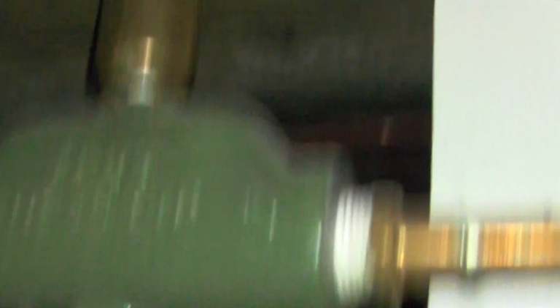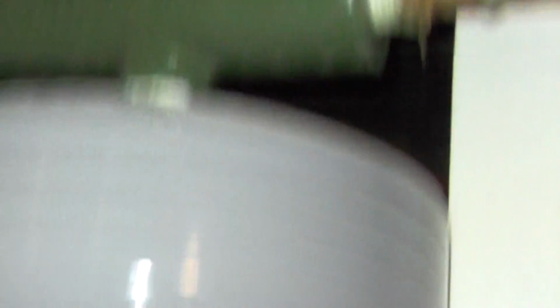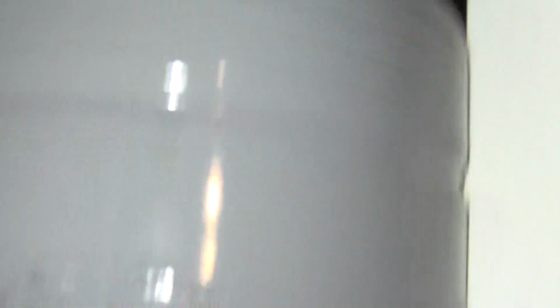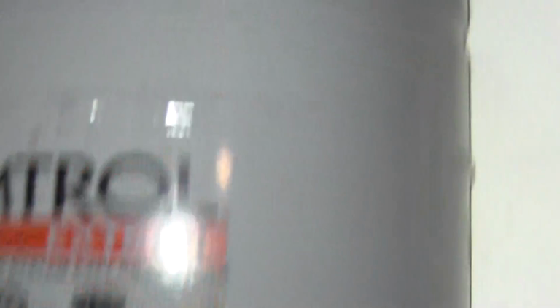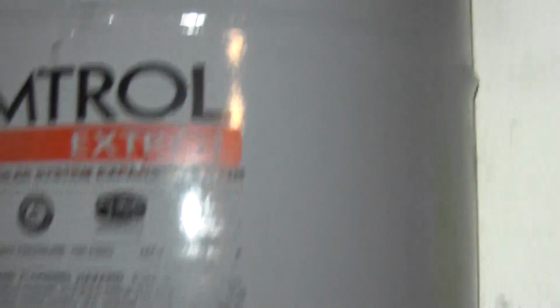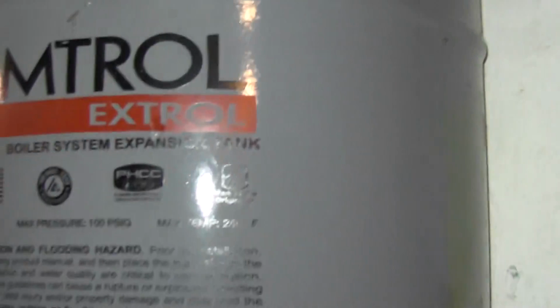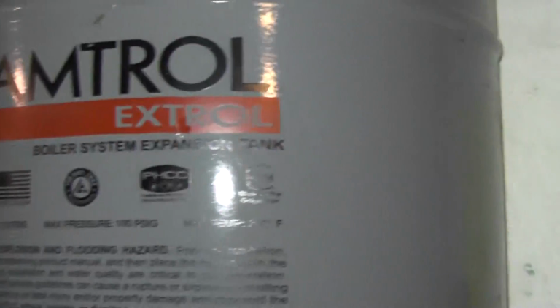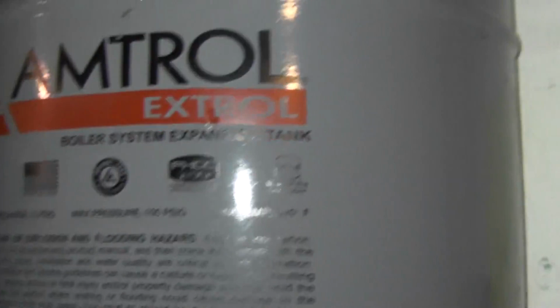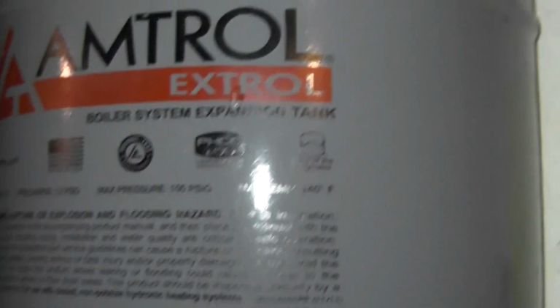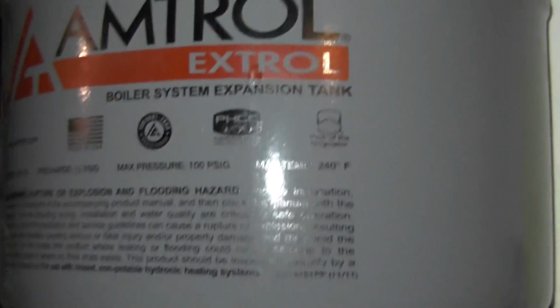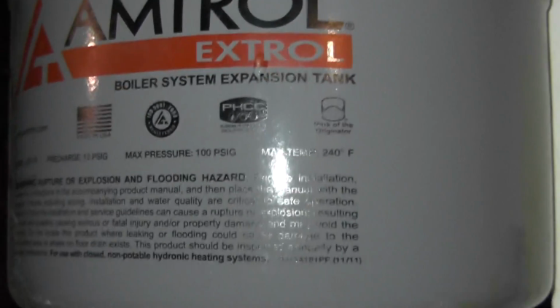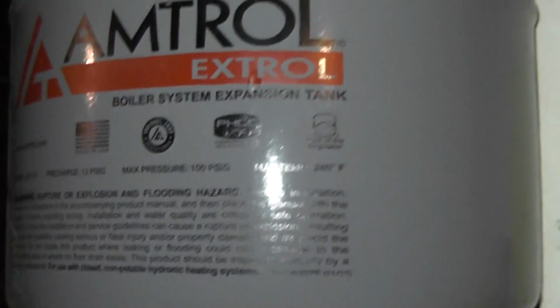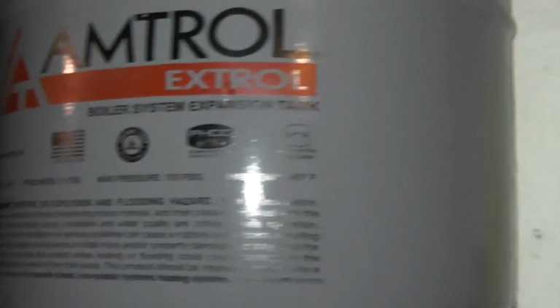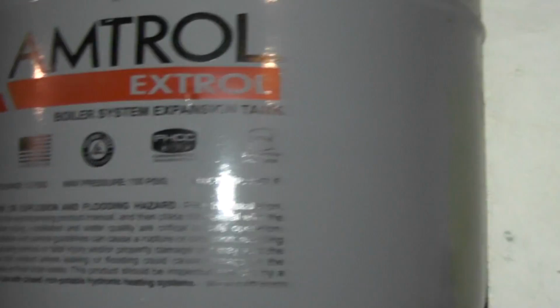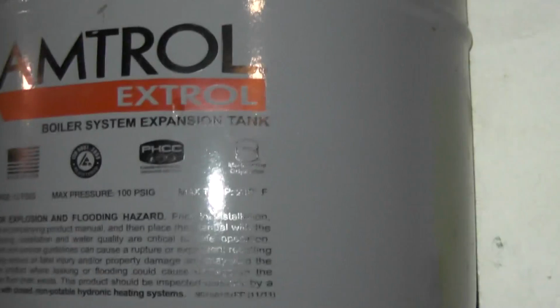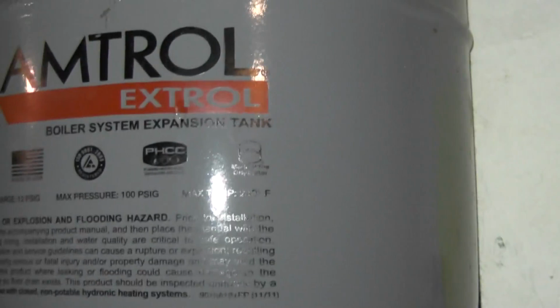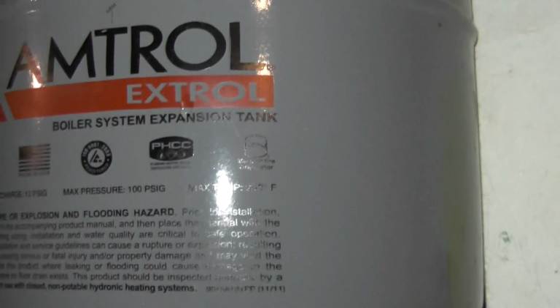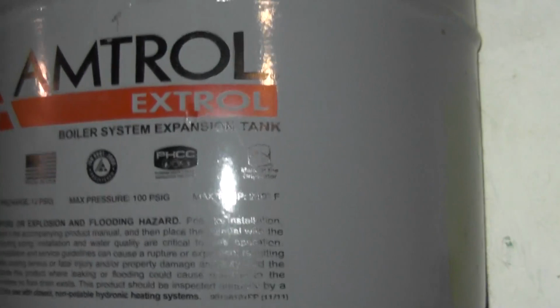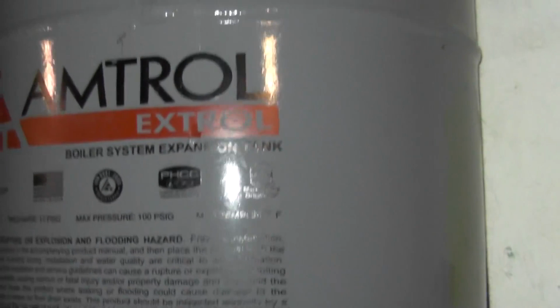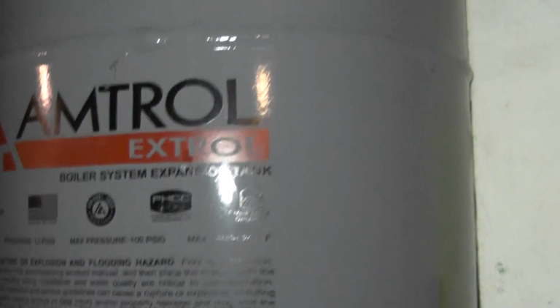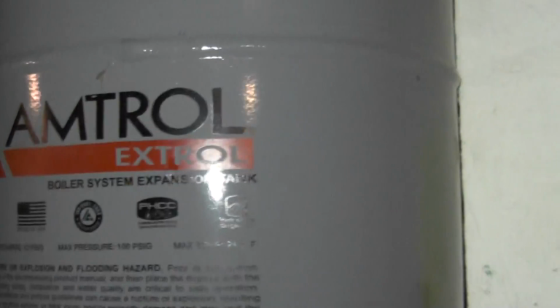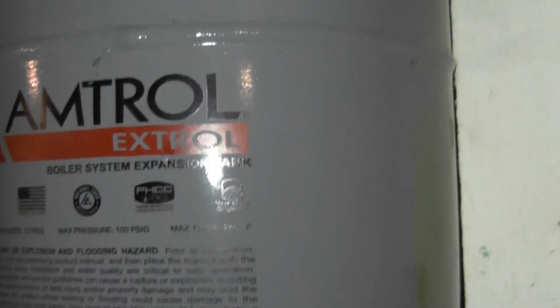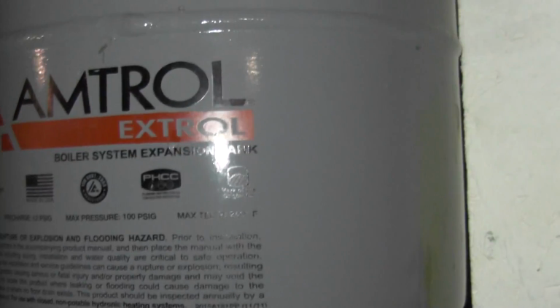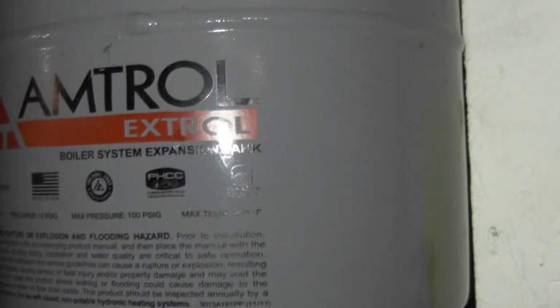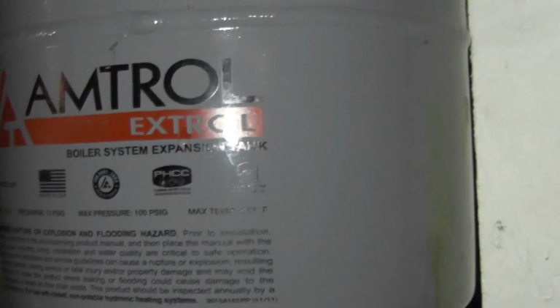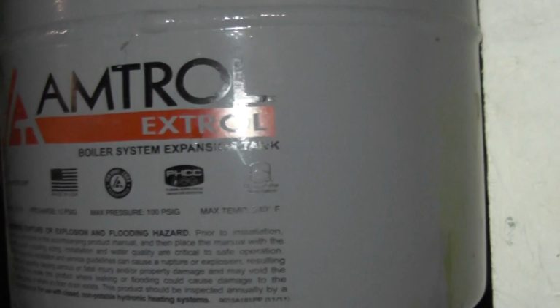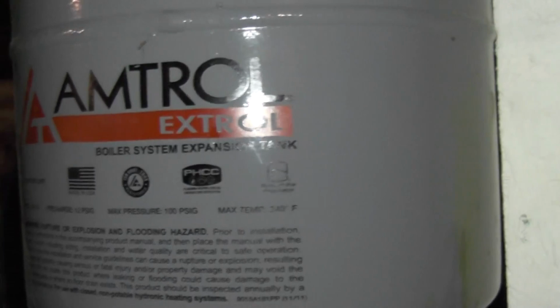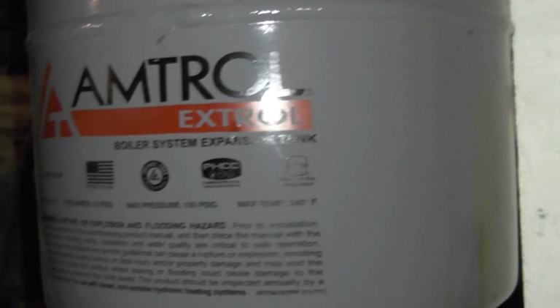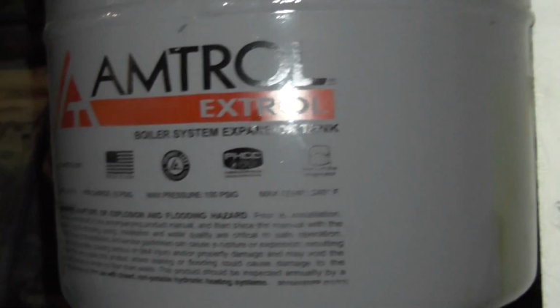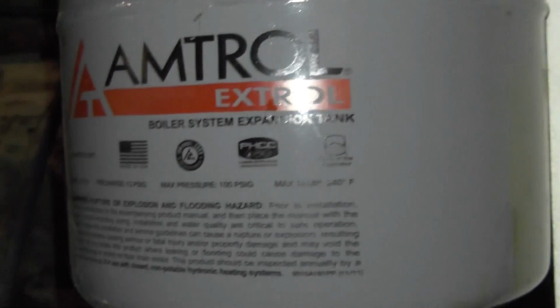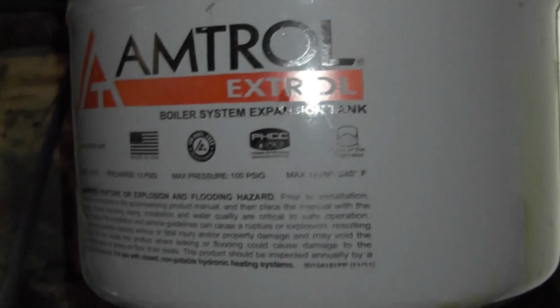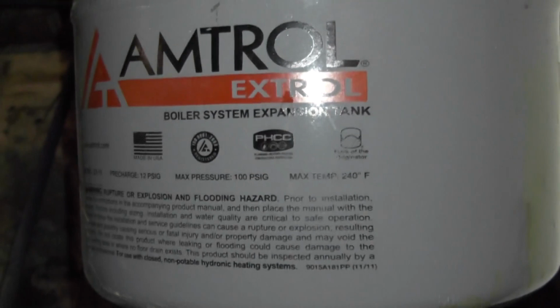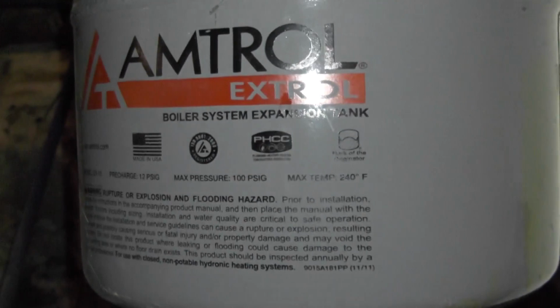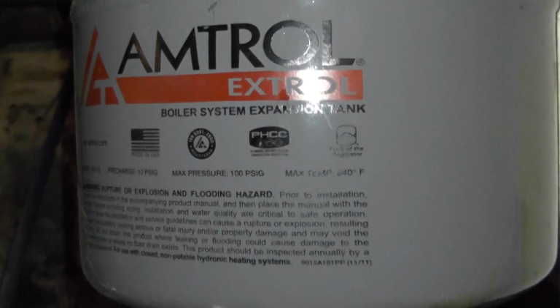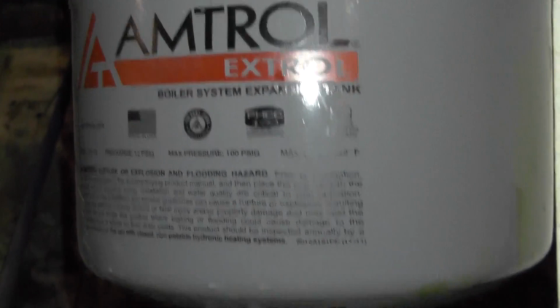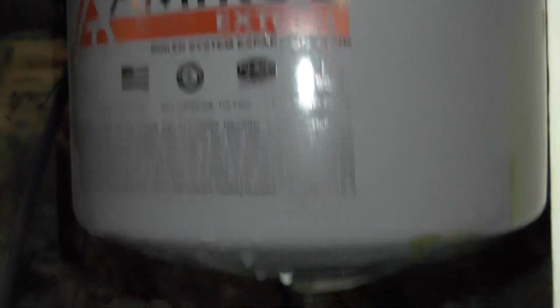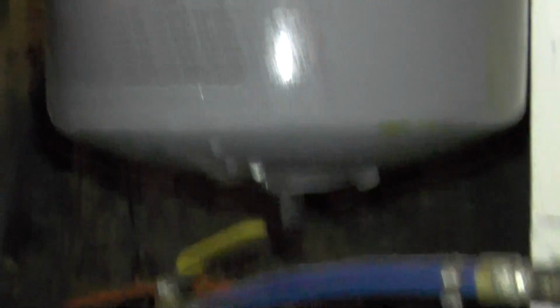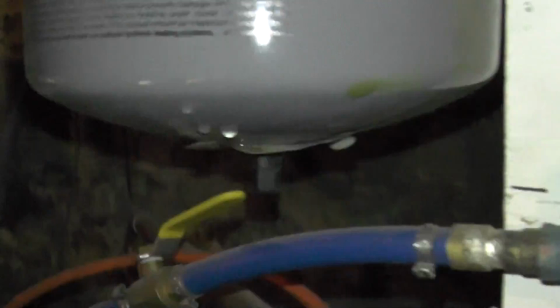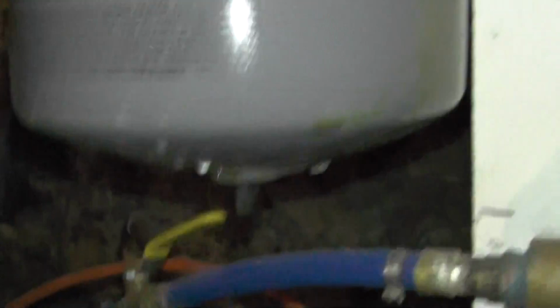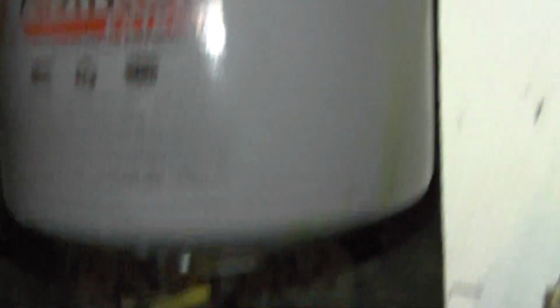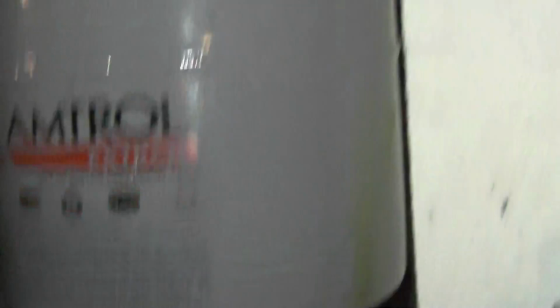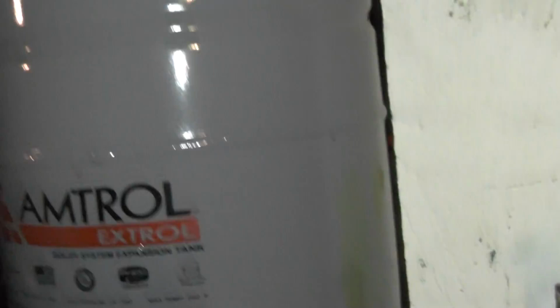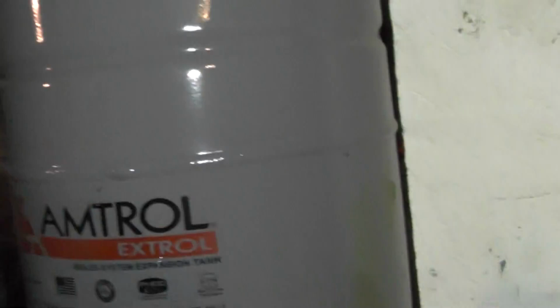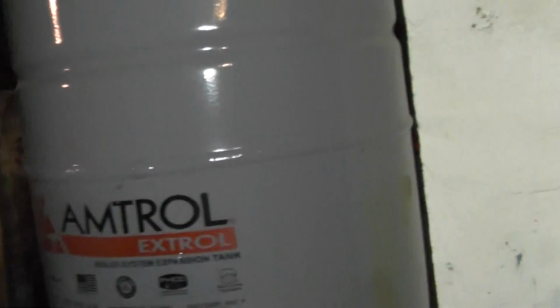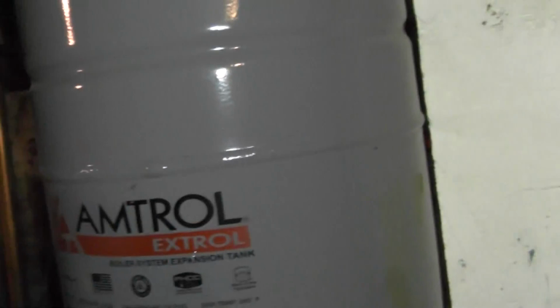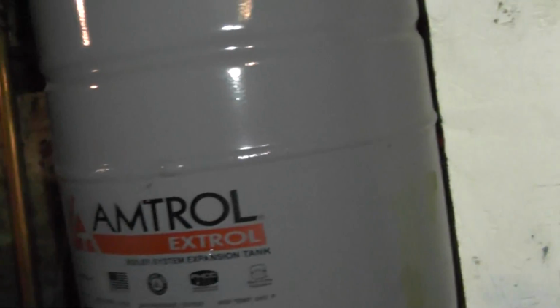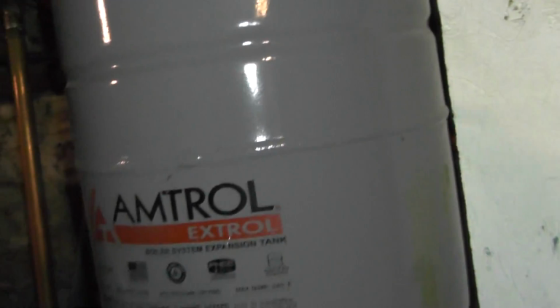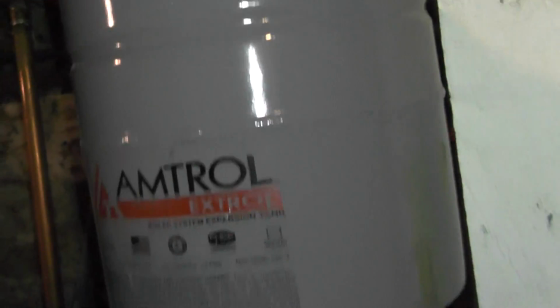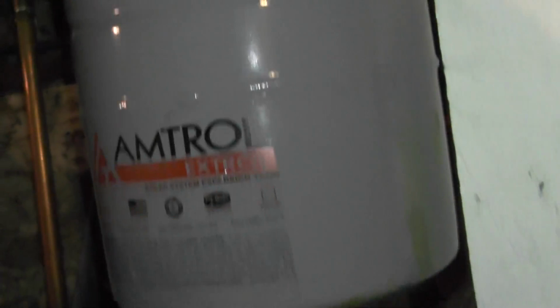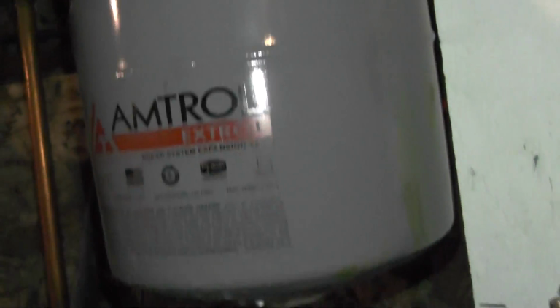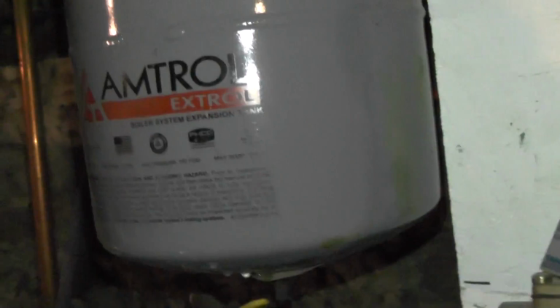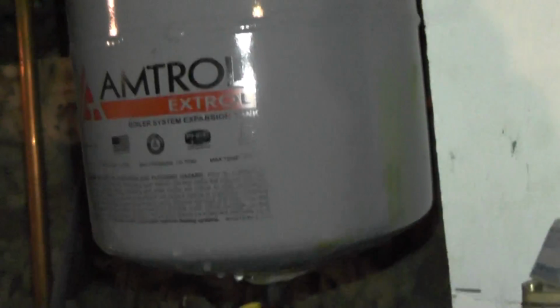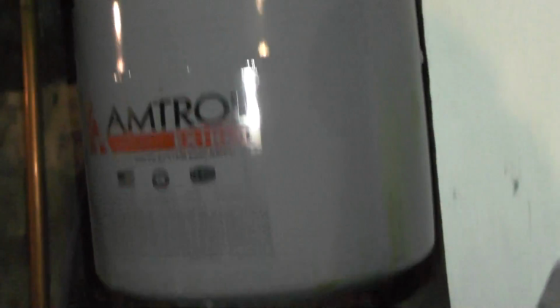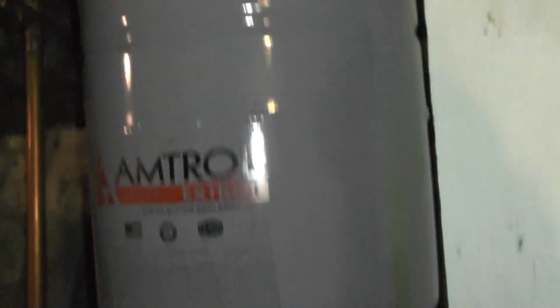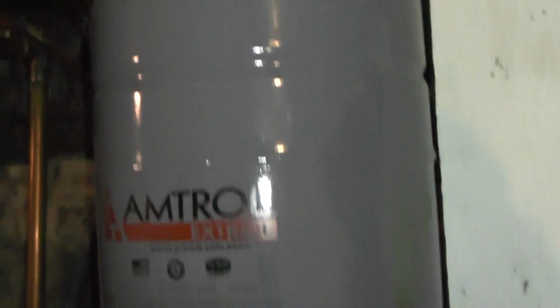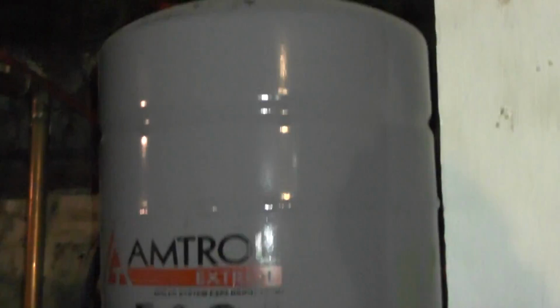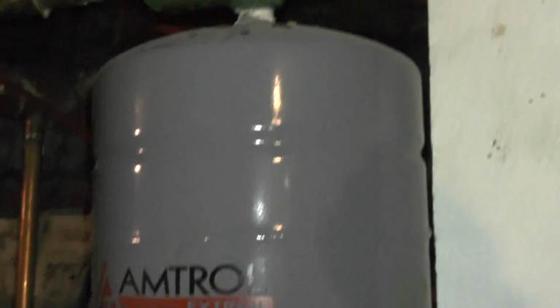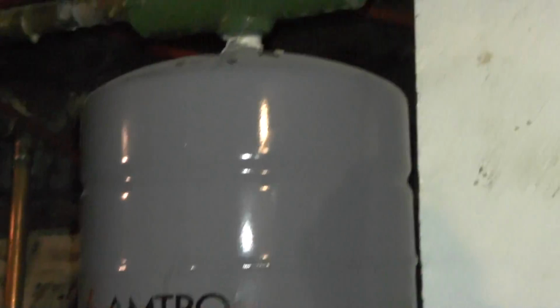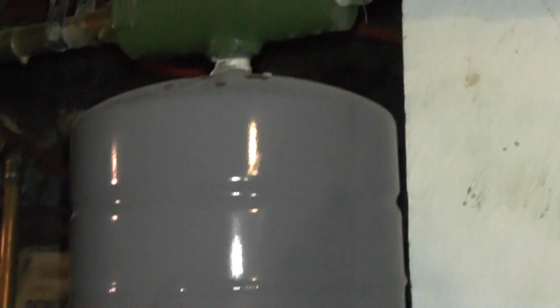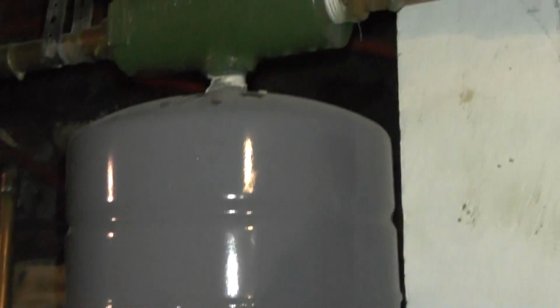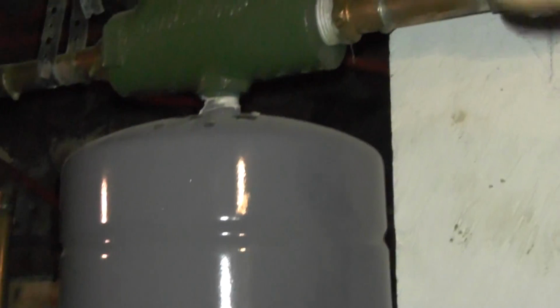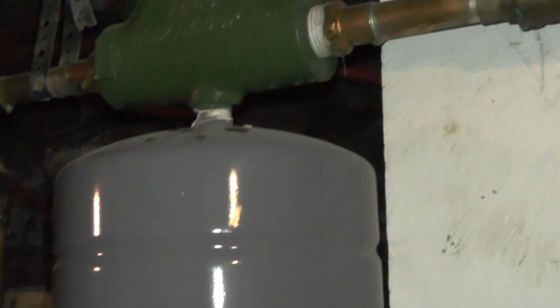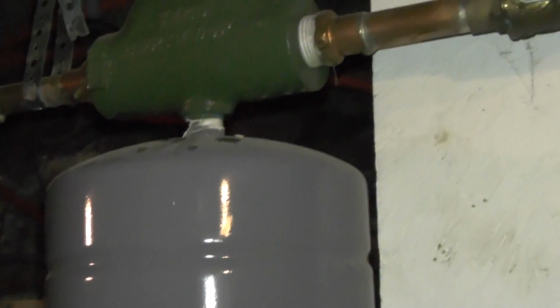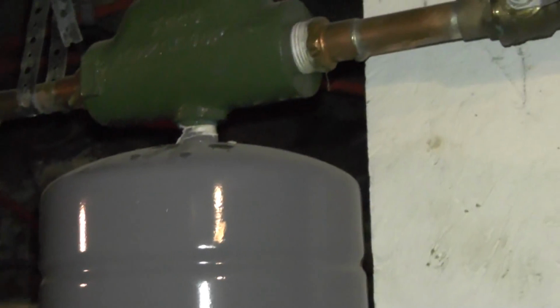And this is all Home Depot too? Yeah. No — I bought this and that from Johnson Supply.